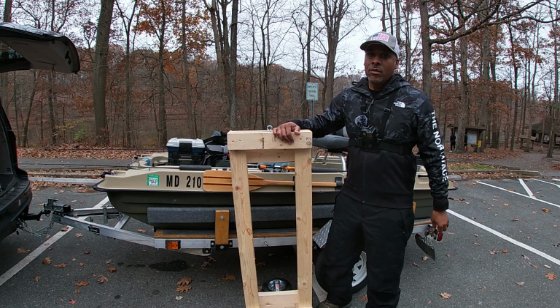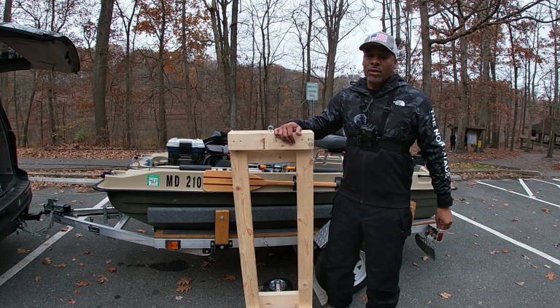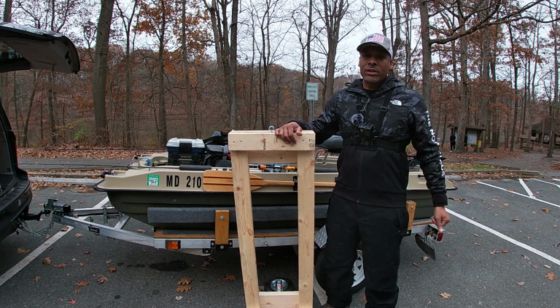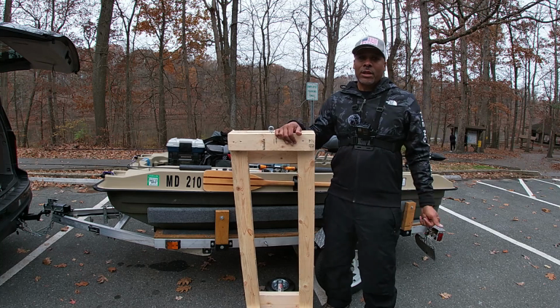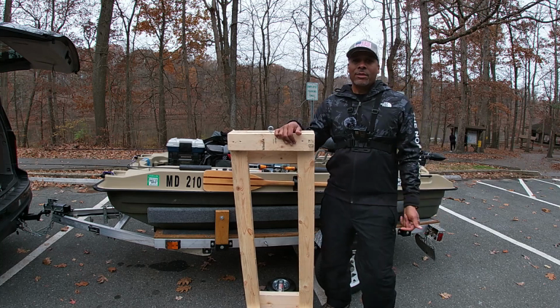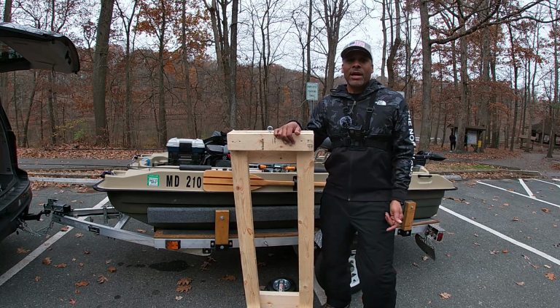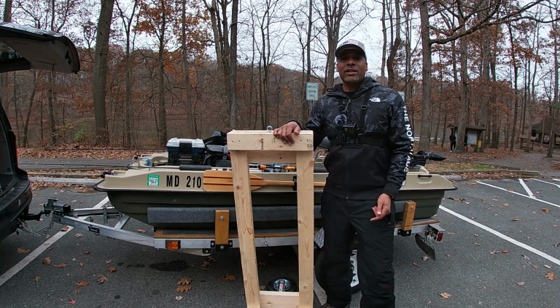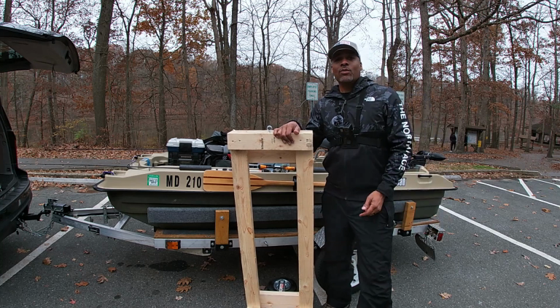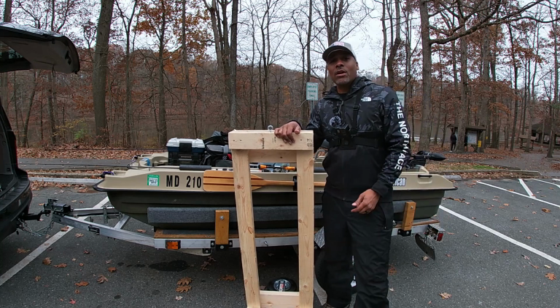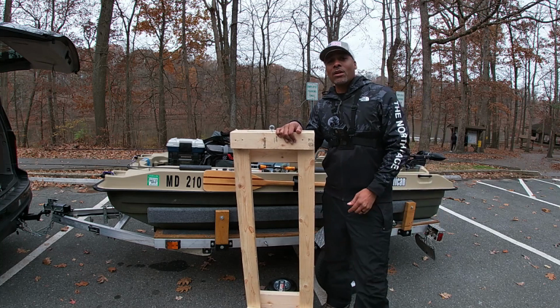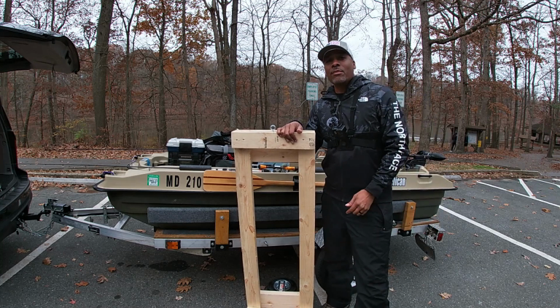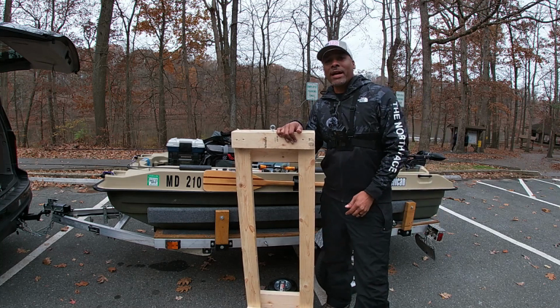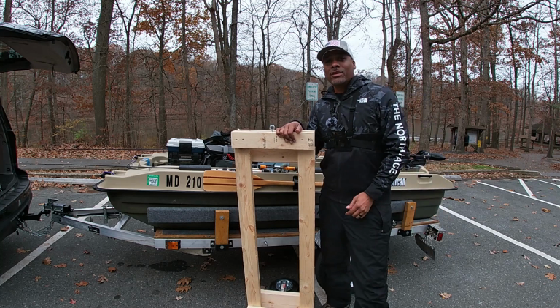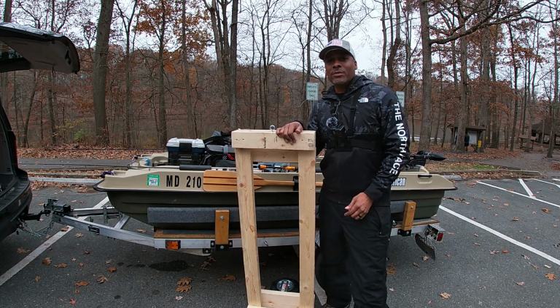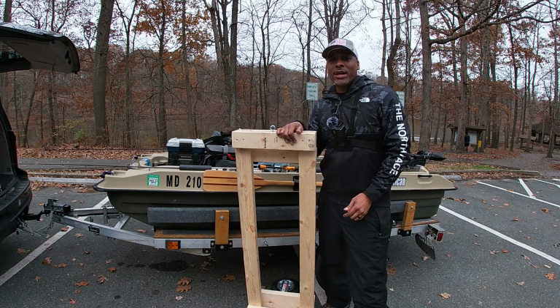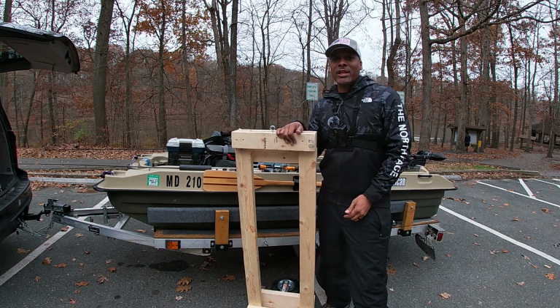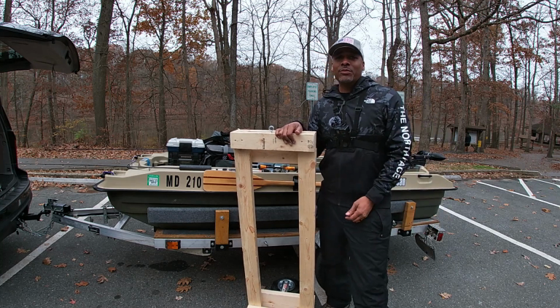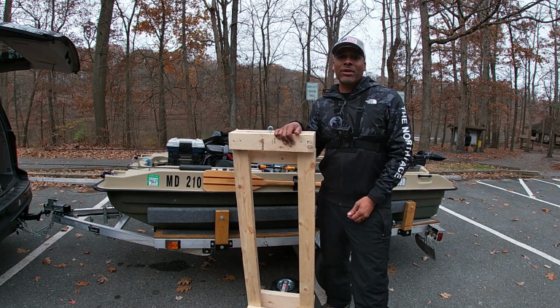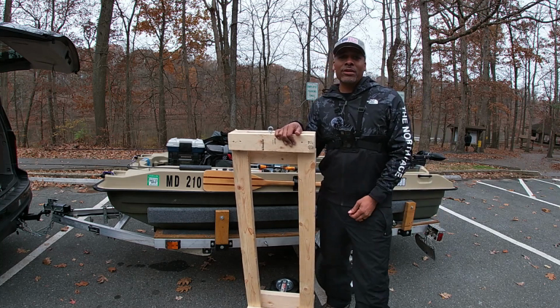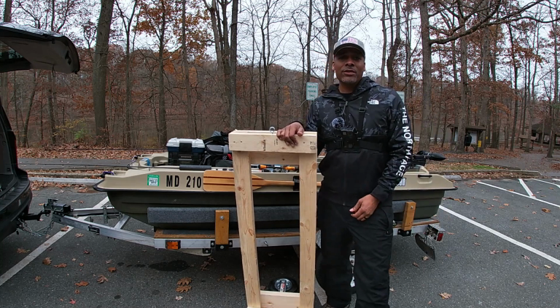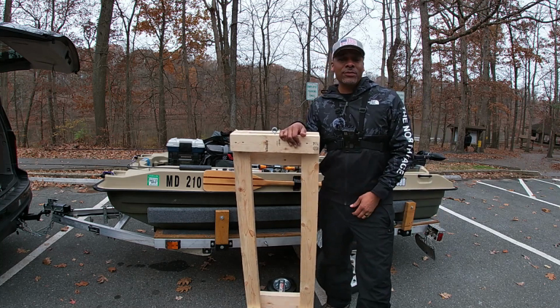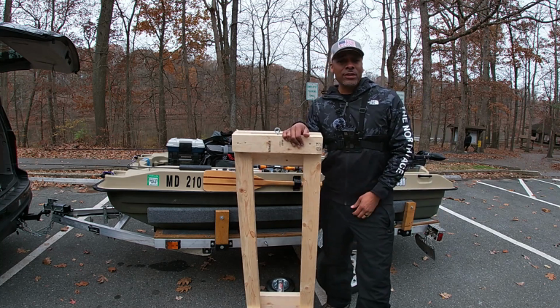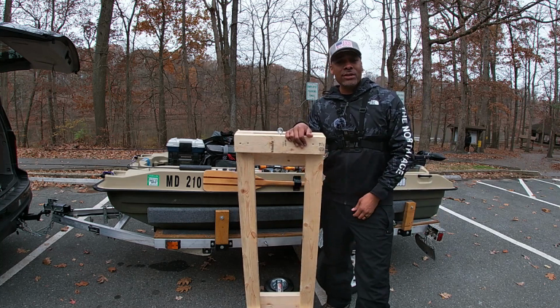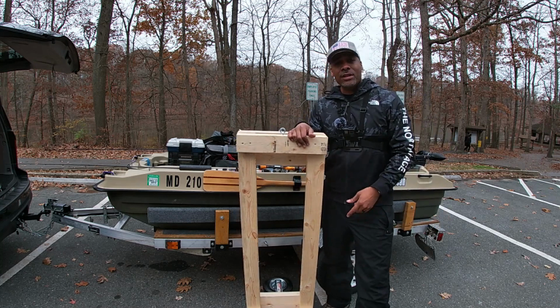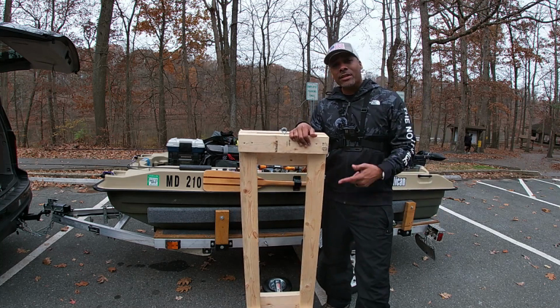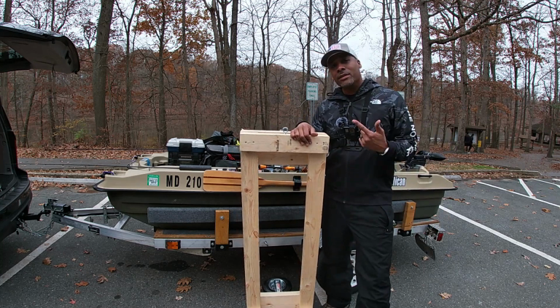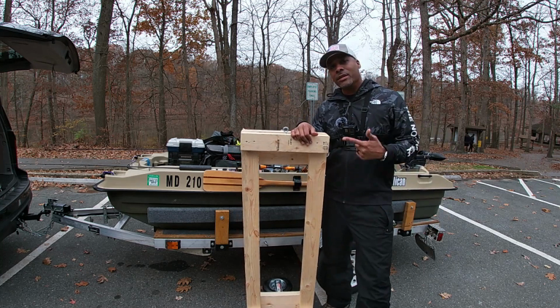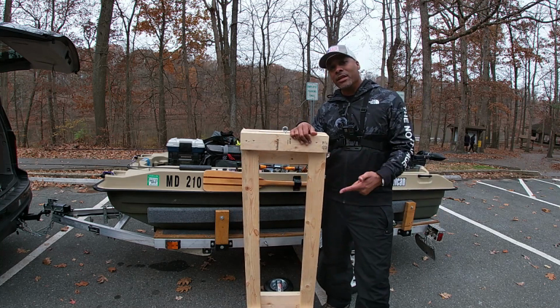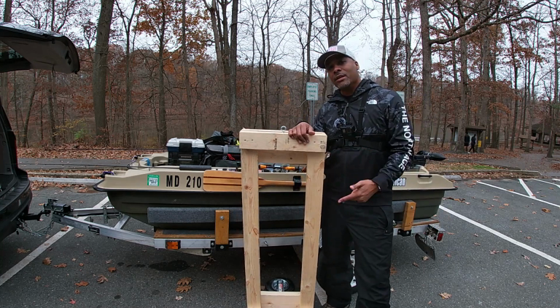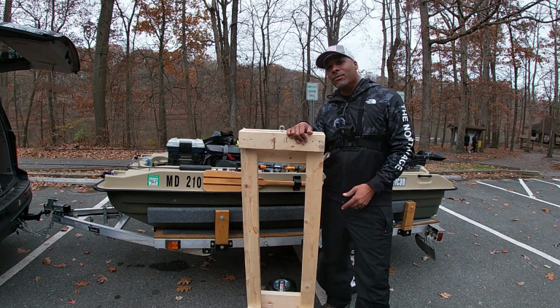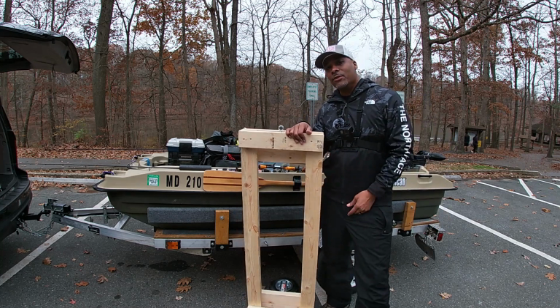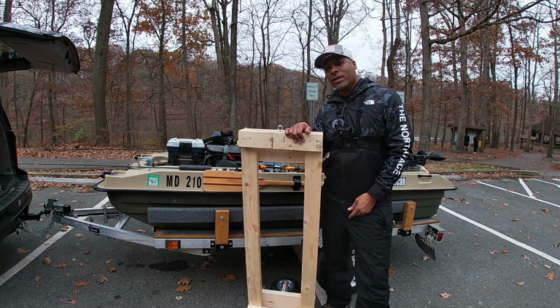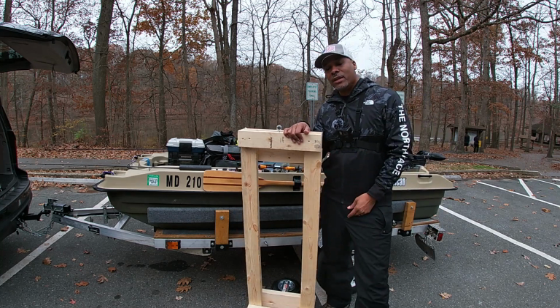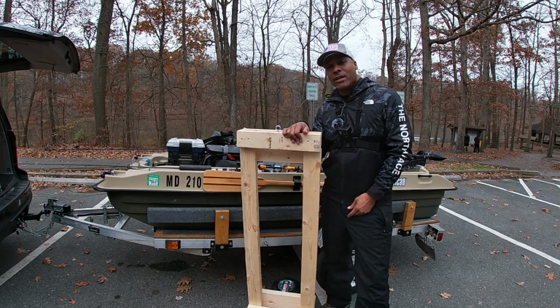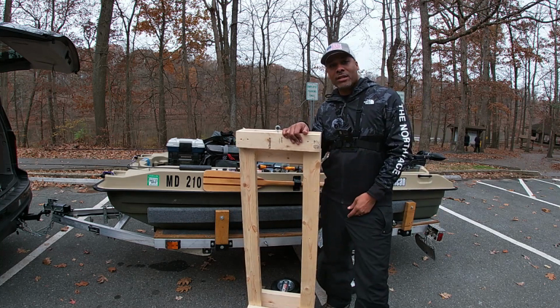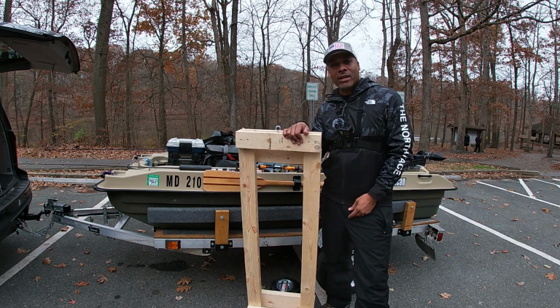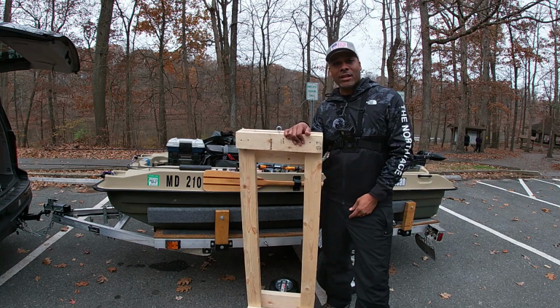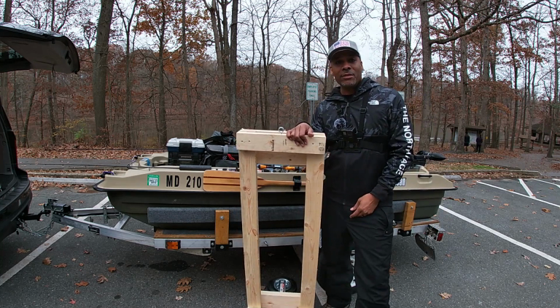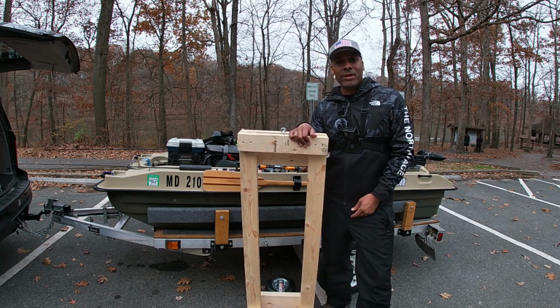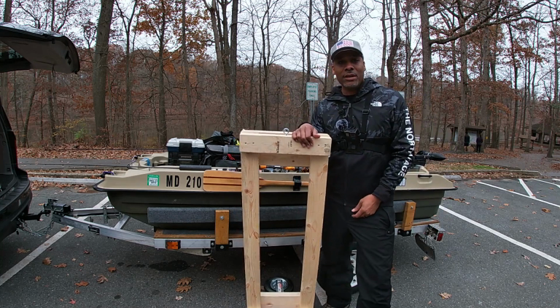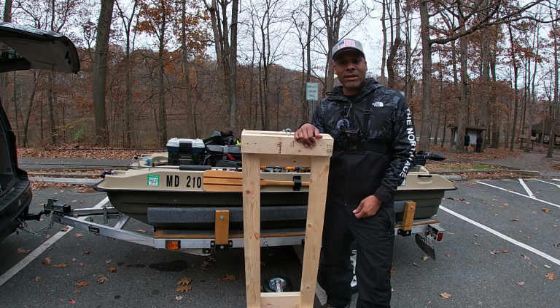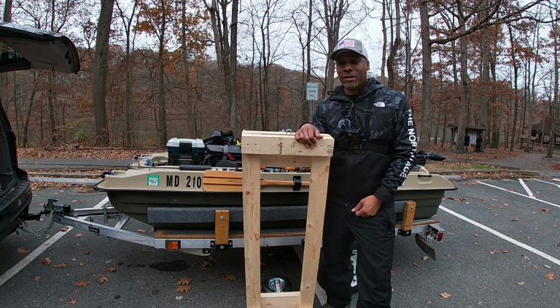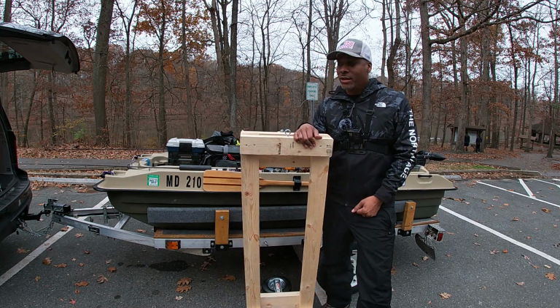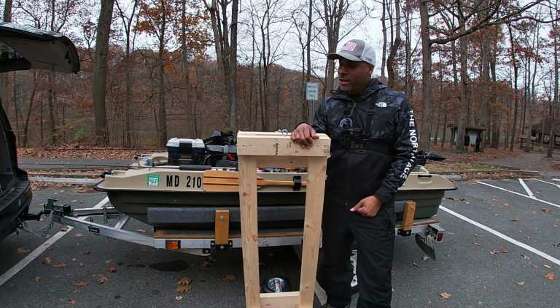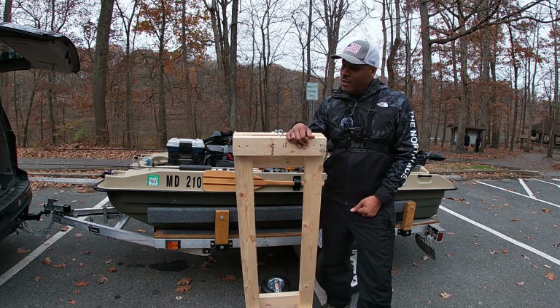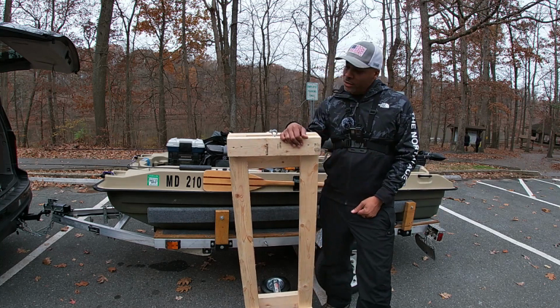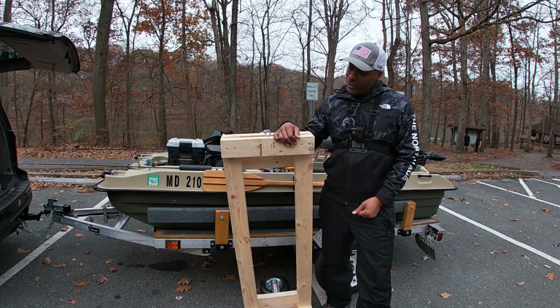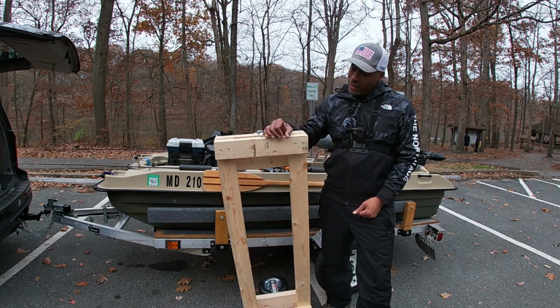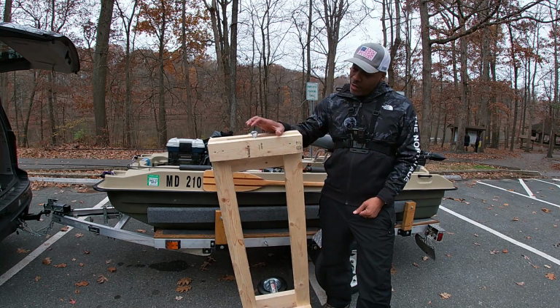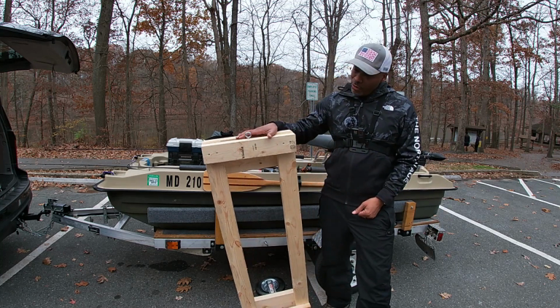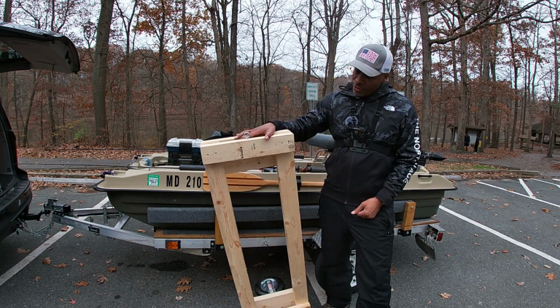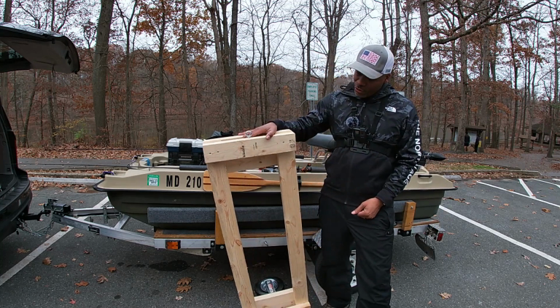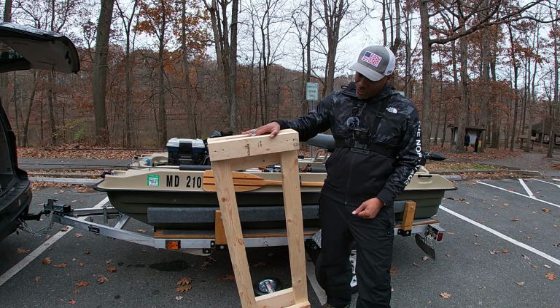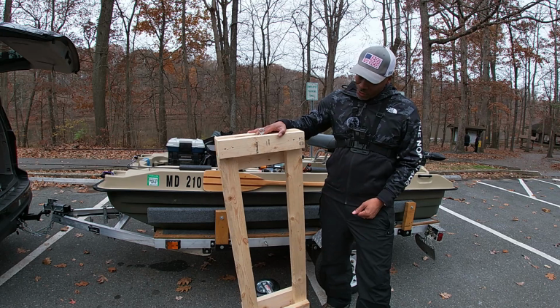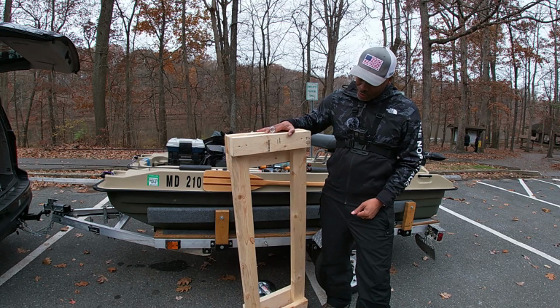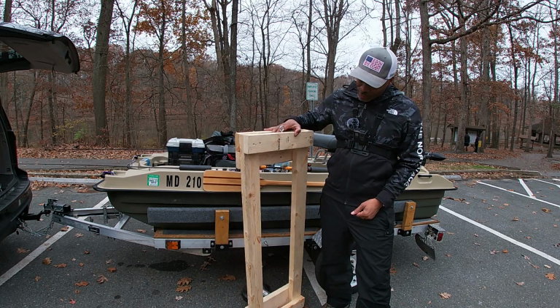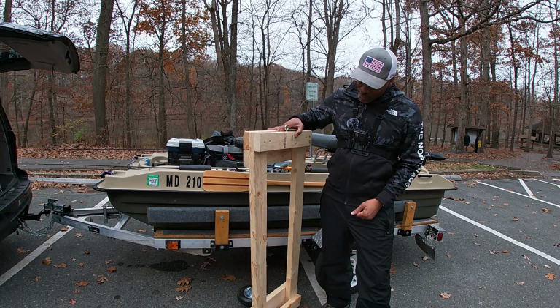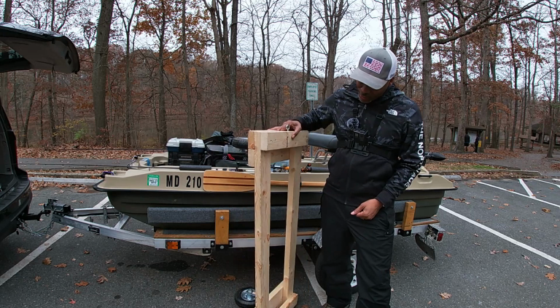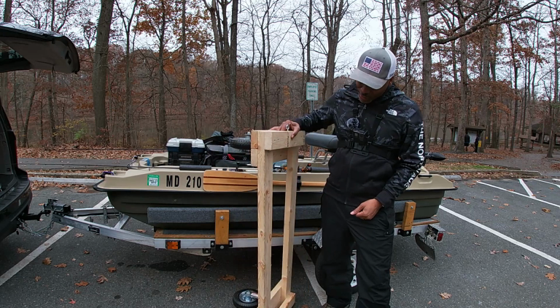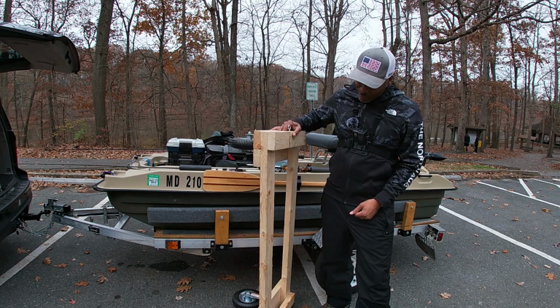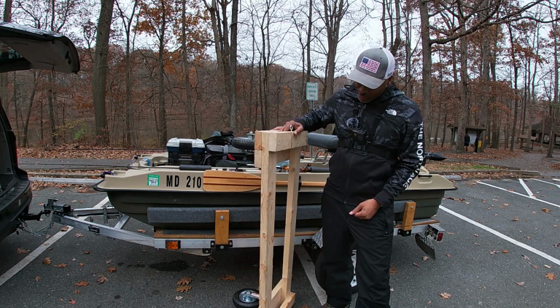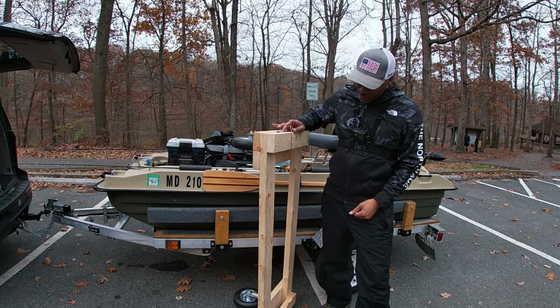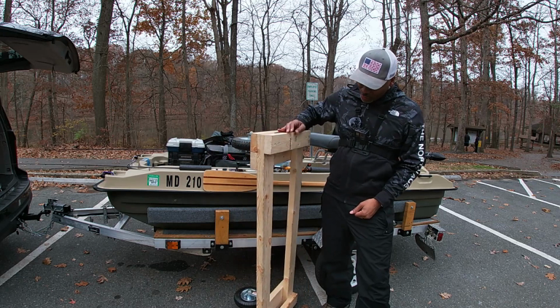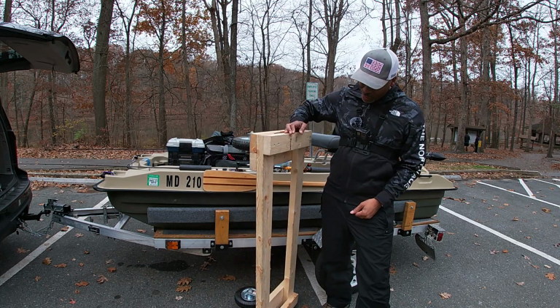What's up guys? Welcome back to Bass Brothers Fishing DMV. Naeem here. Today I want to show you something that I built.